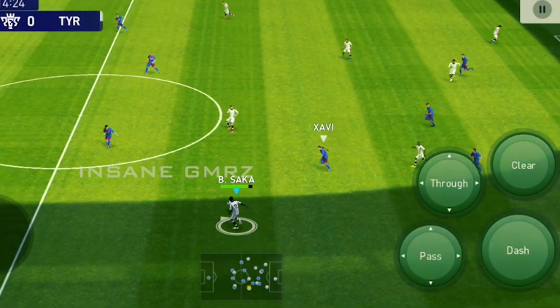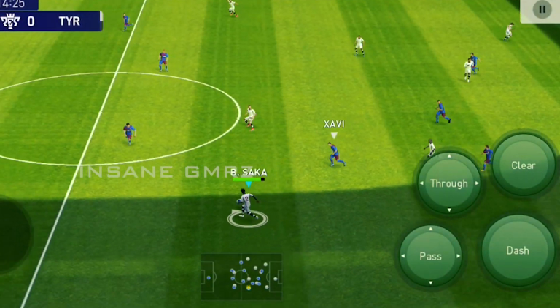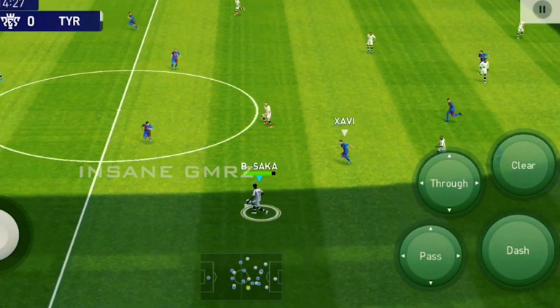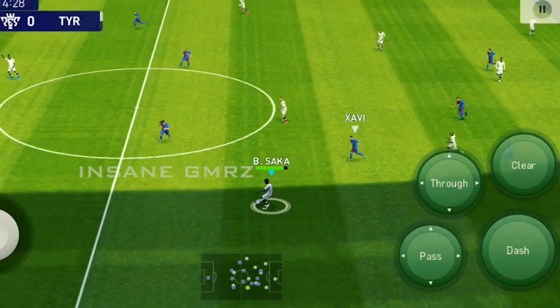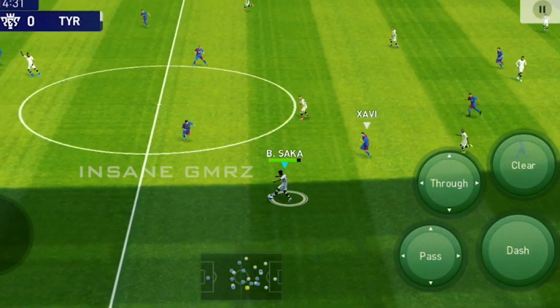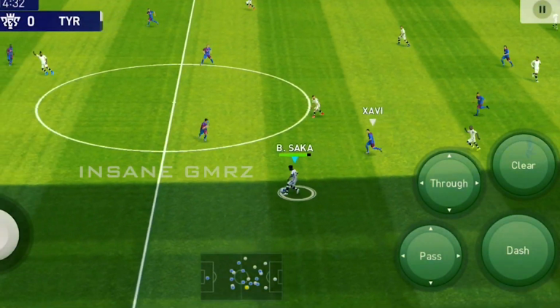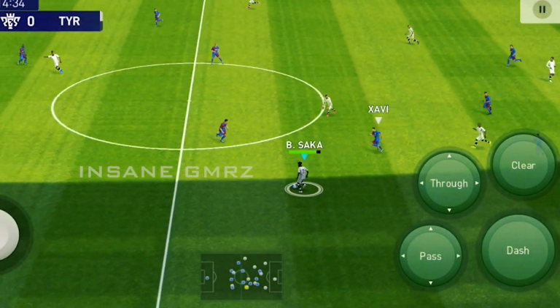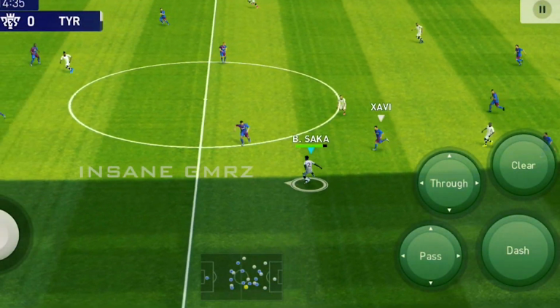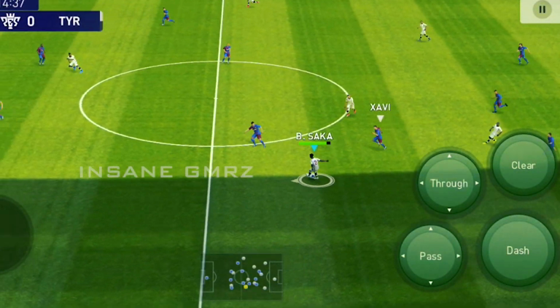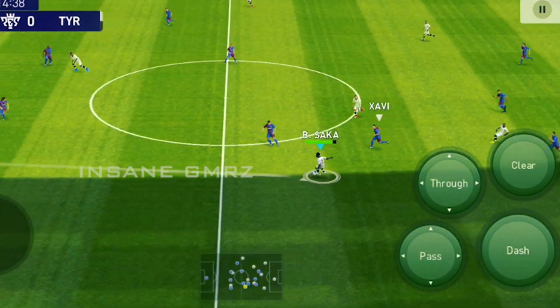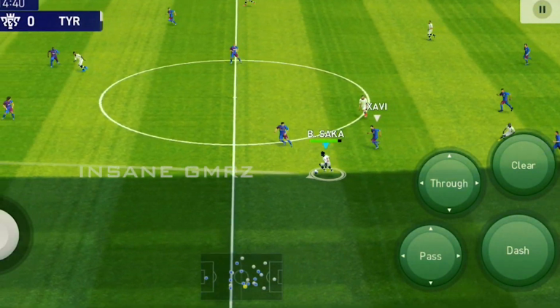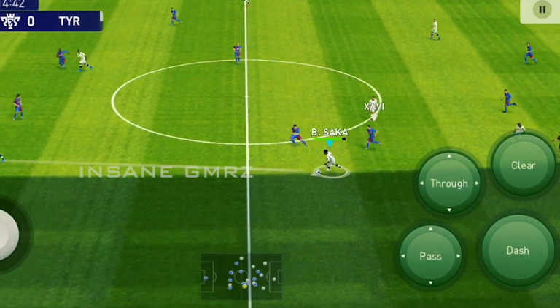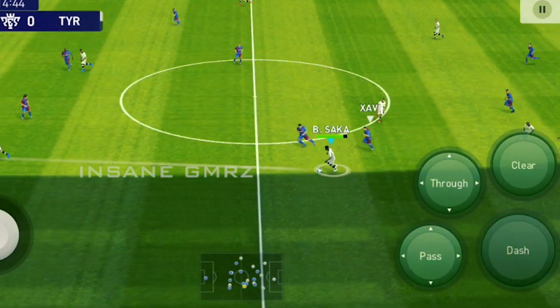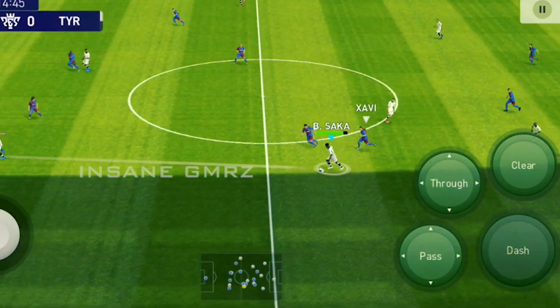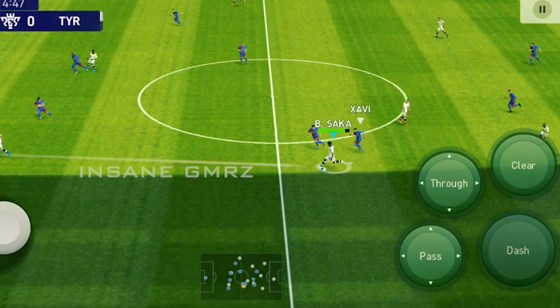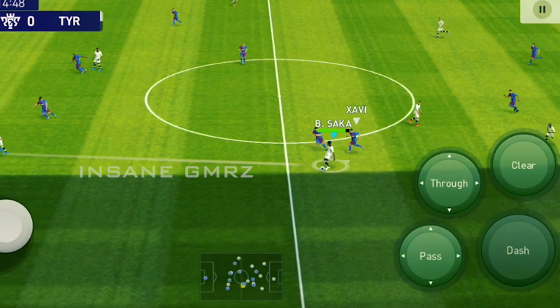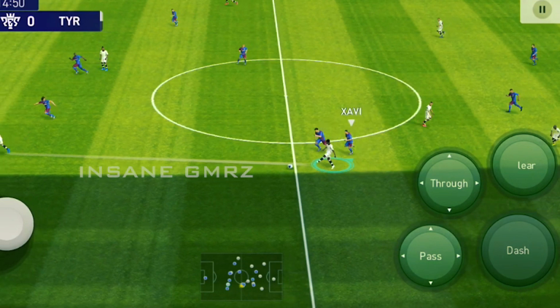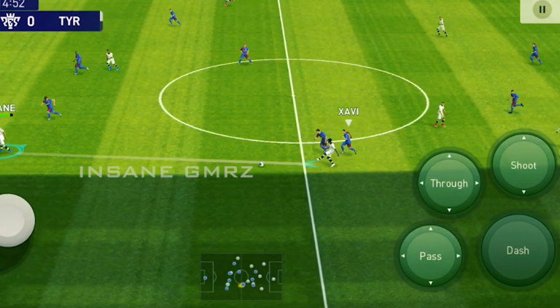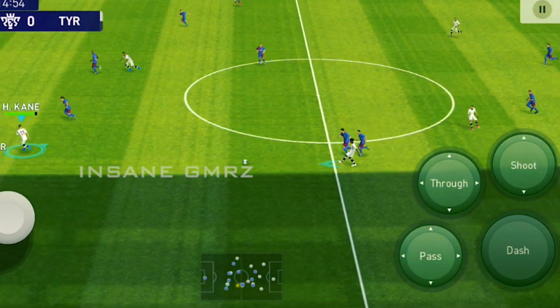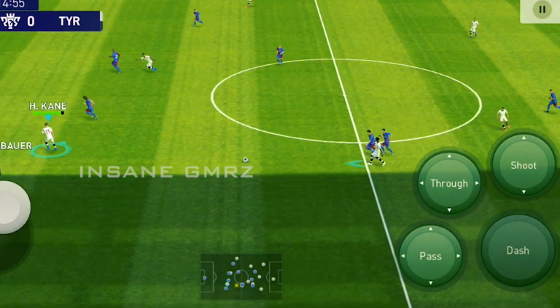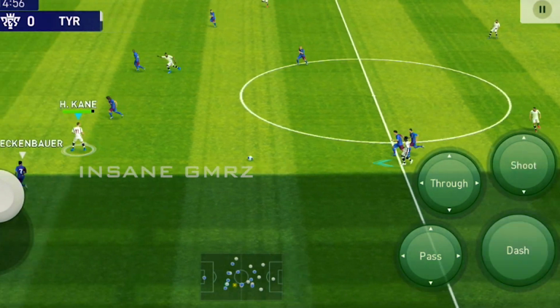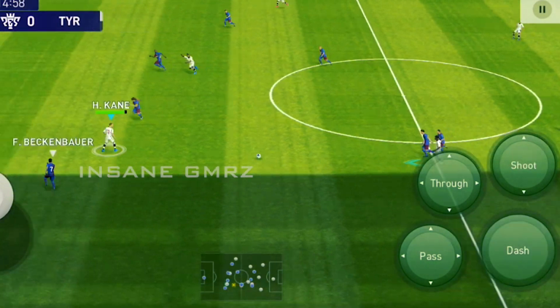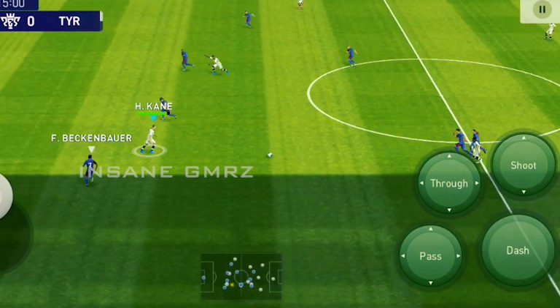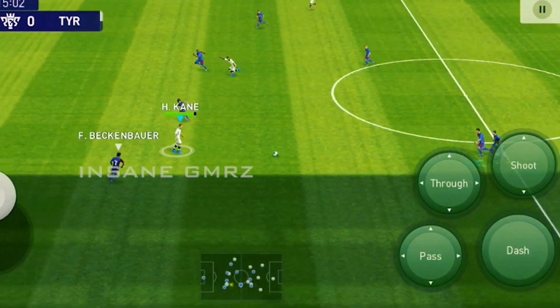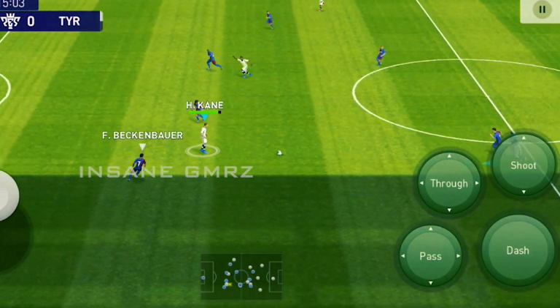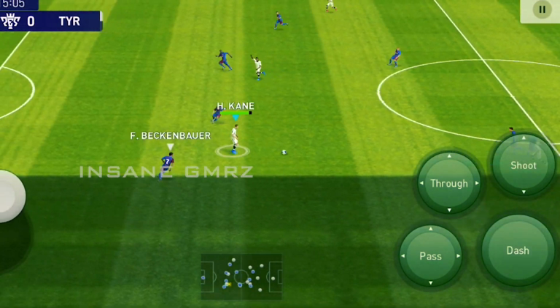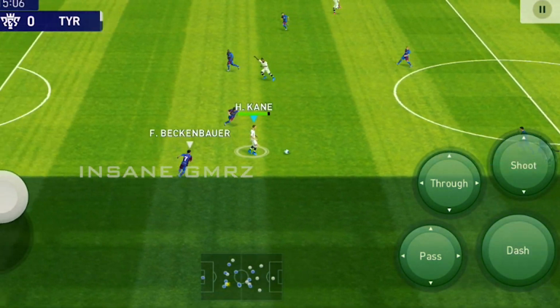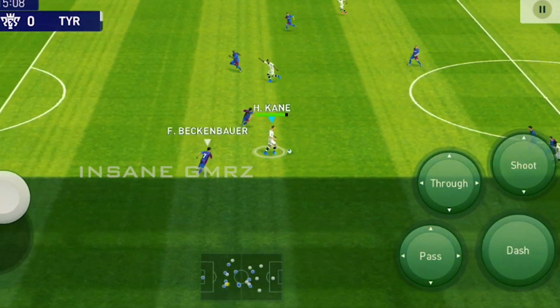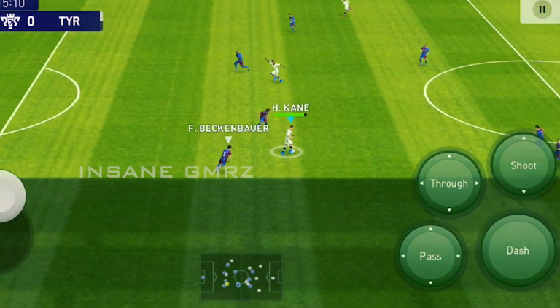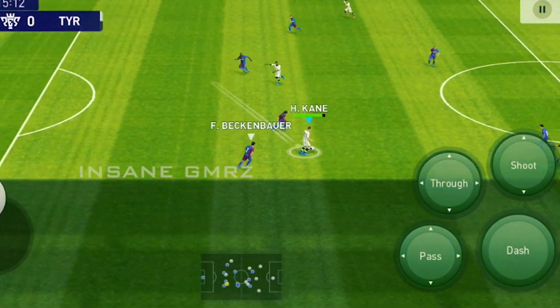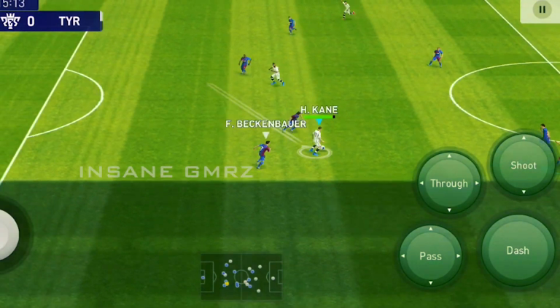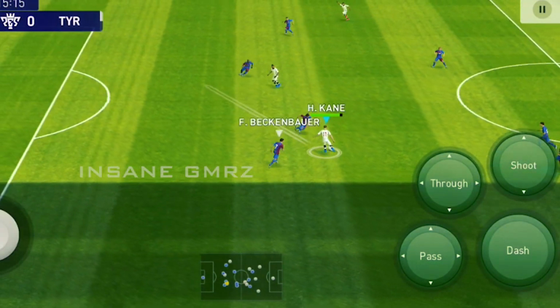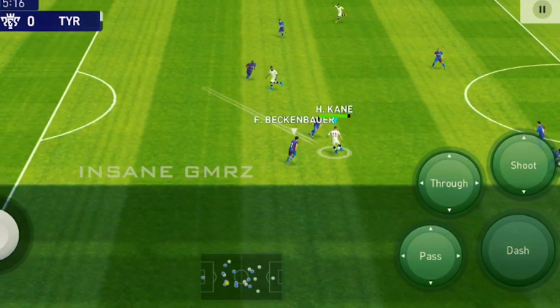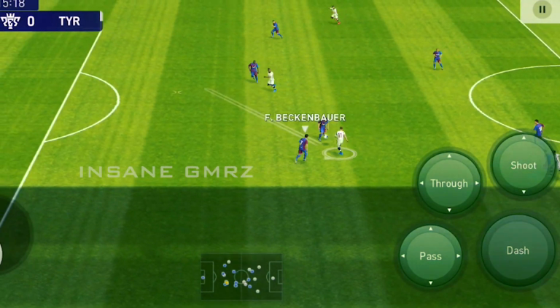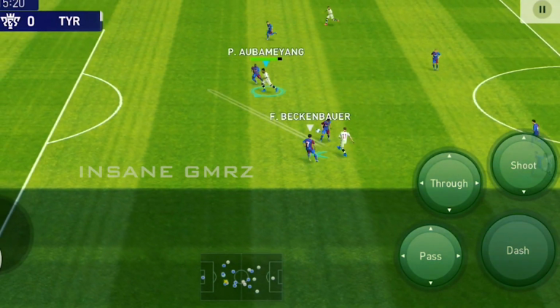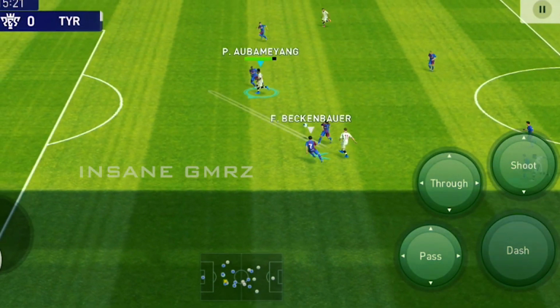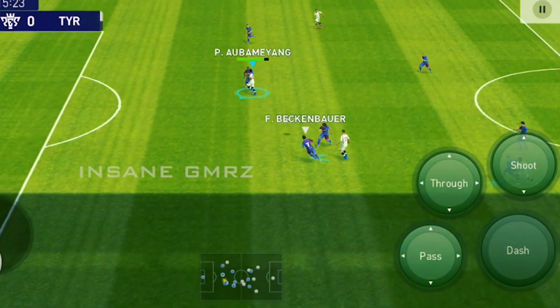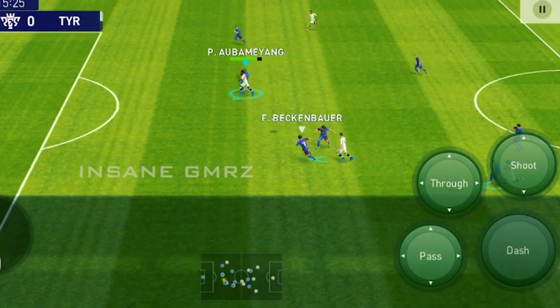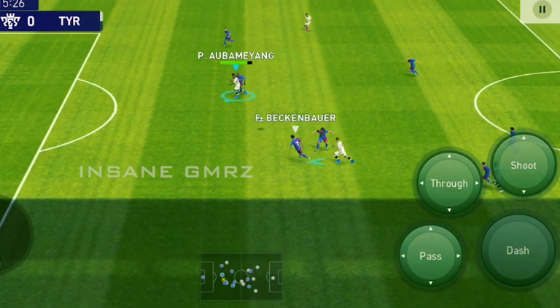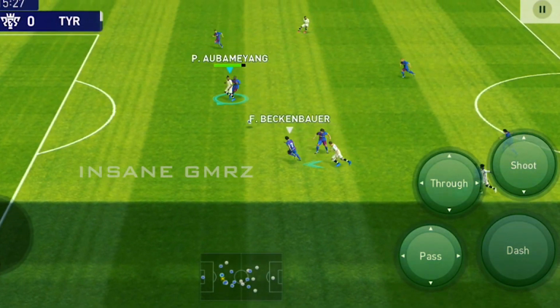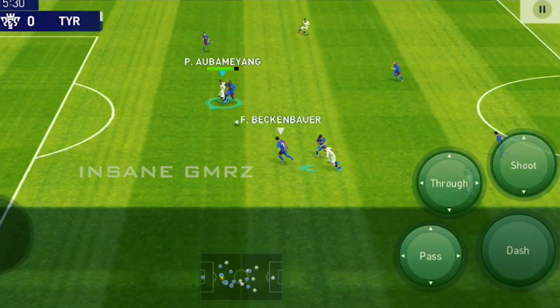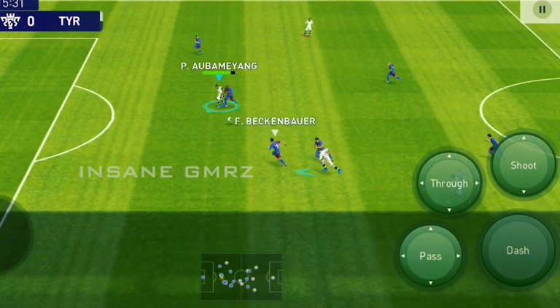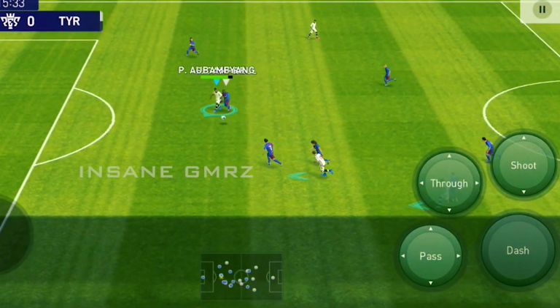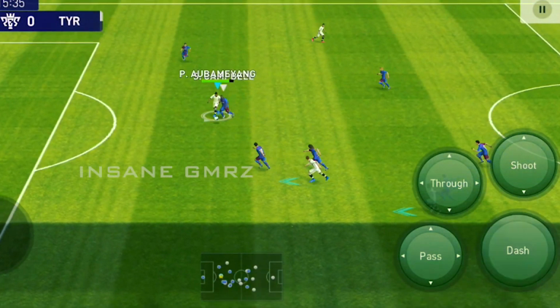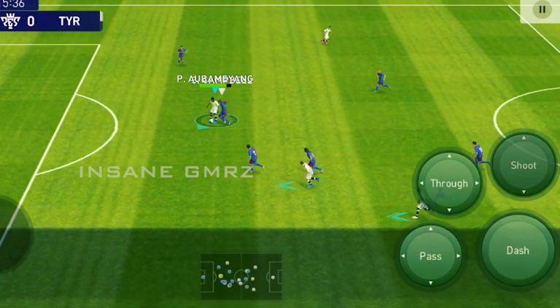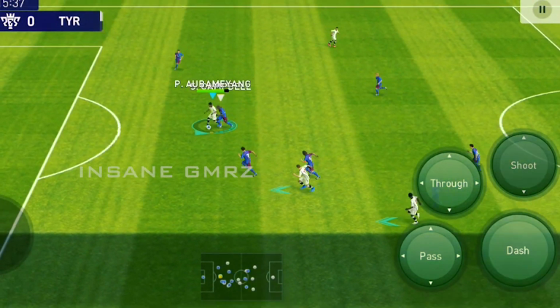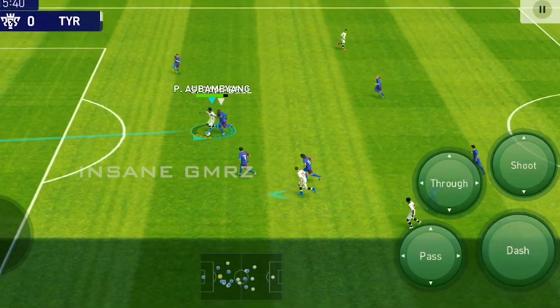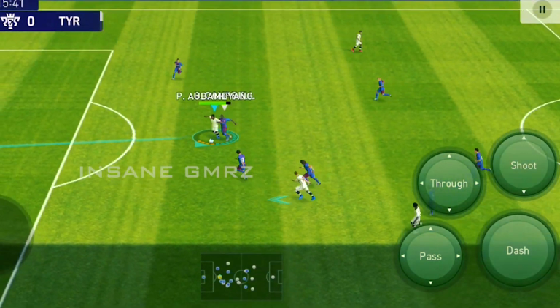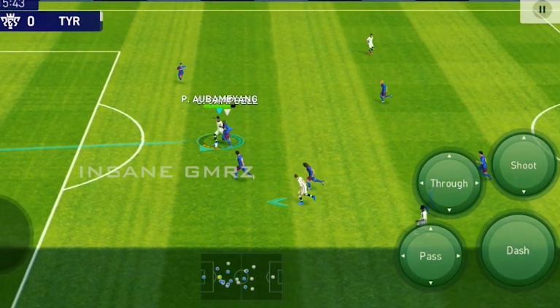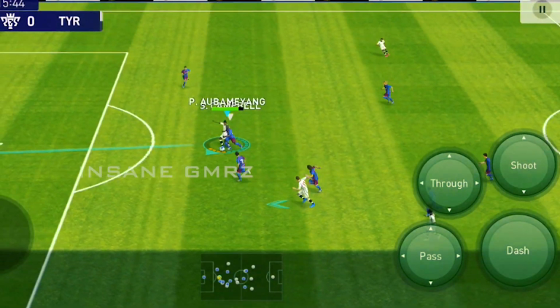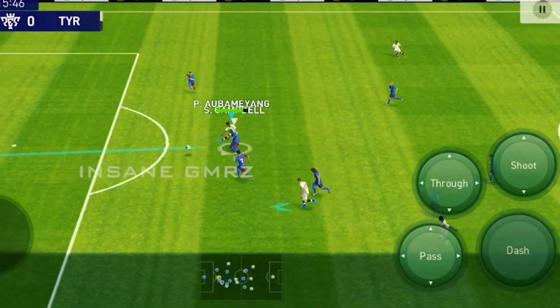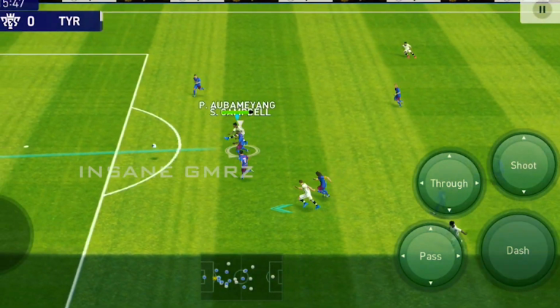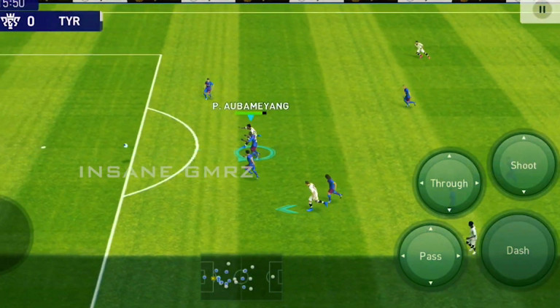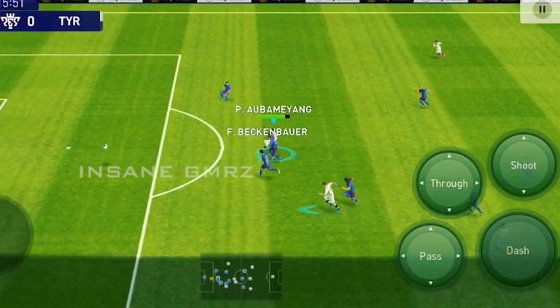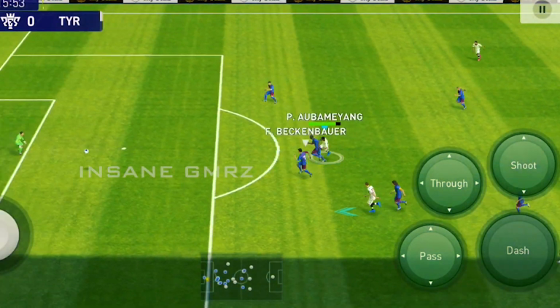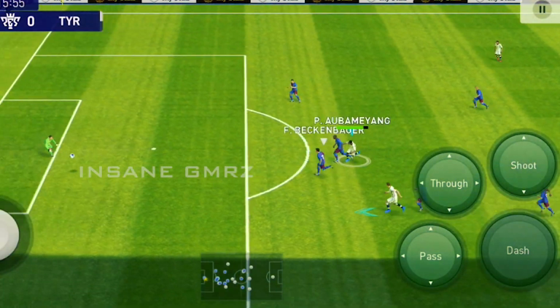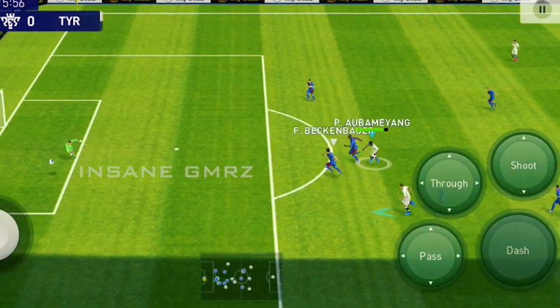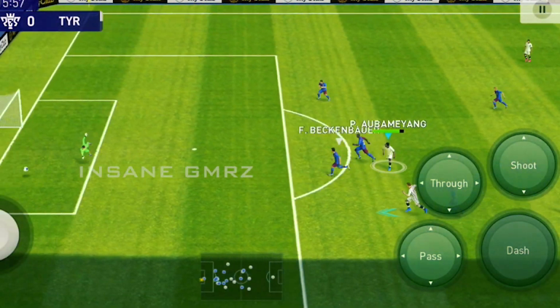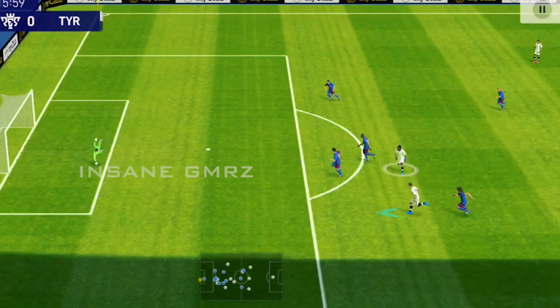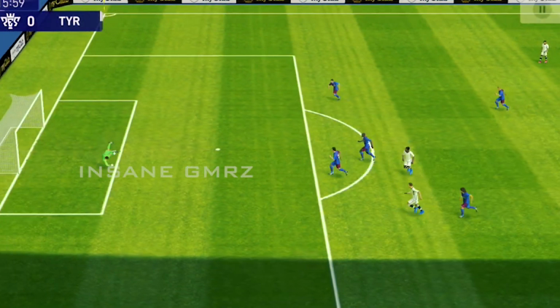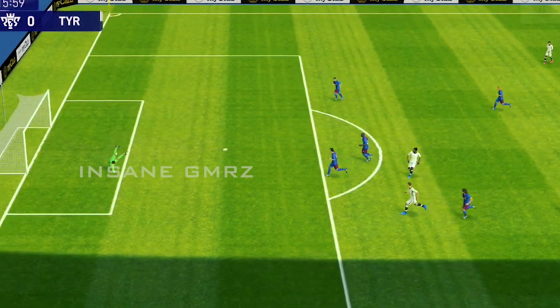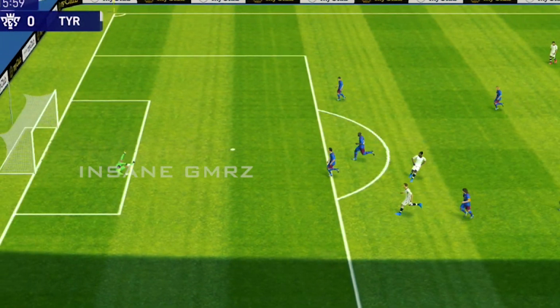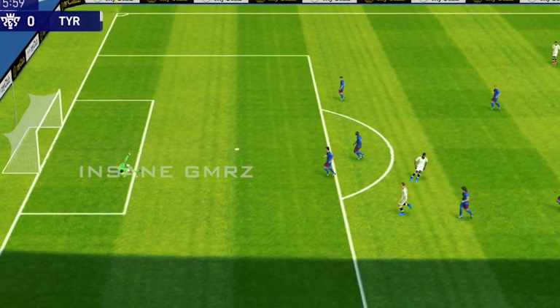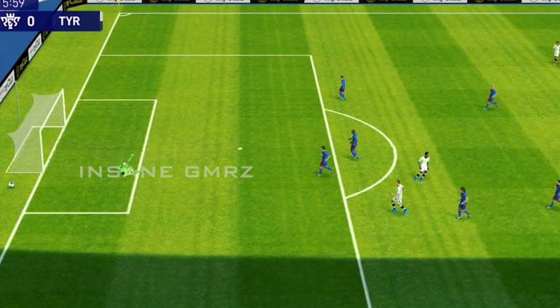Next, the dribbling attributes have 89 ball control, 87 dribbling, 88 tight ball control, and 74 balance.